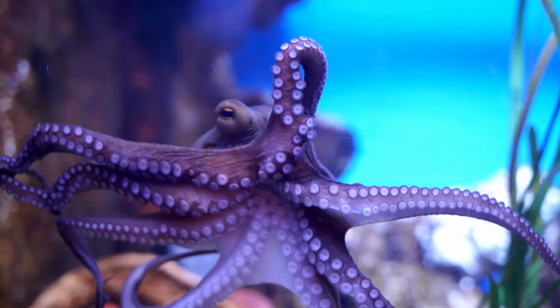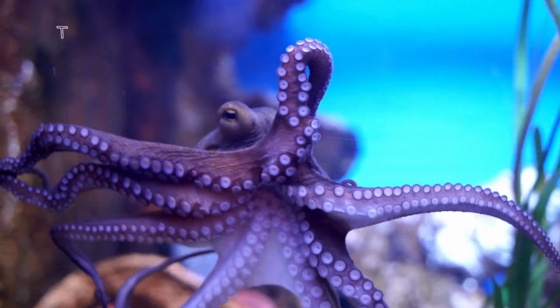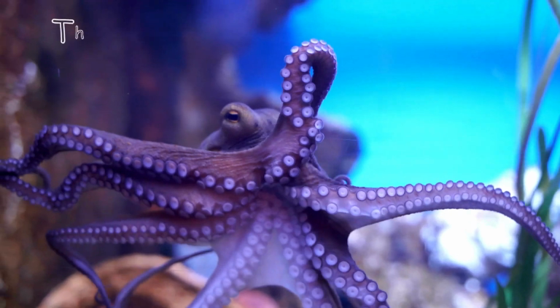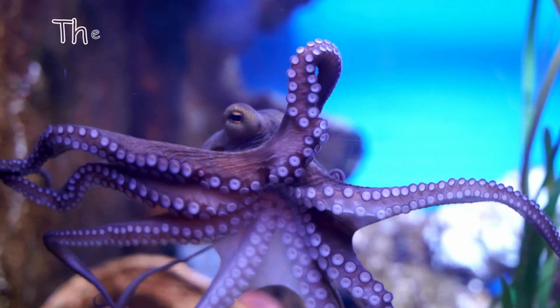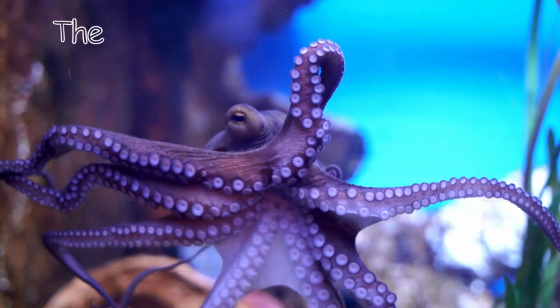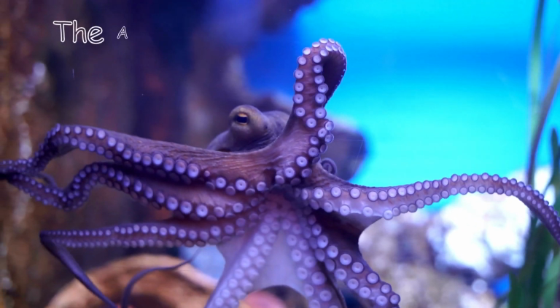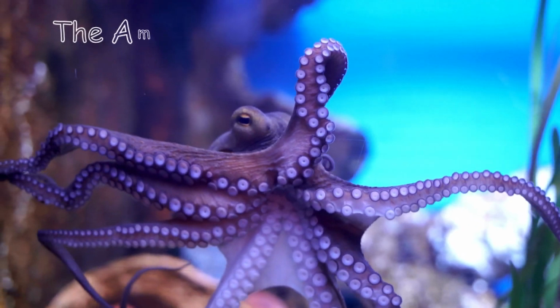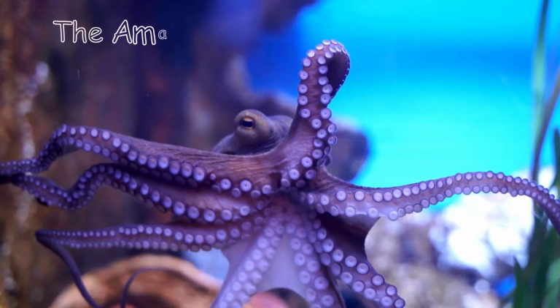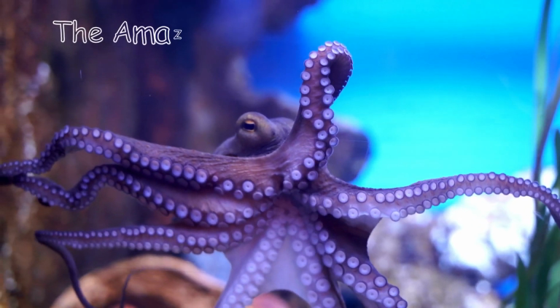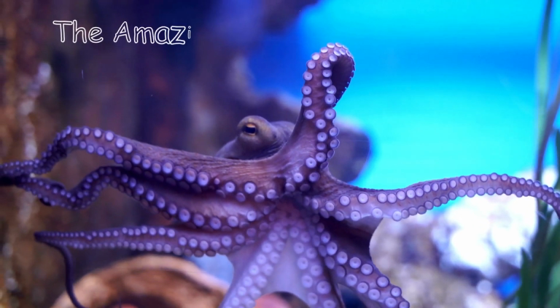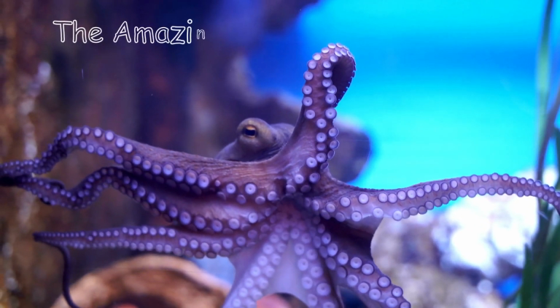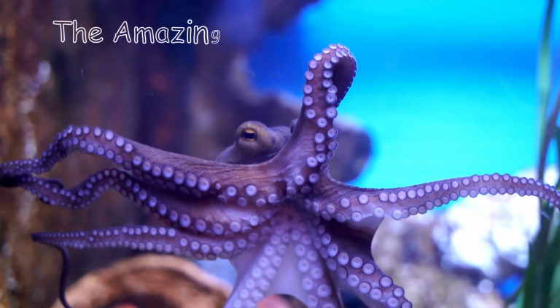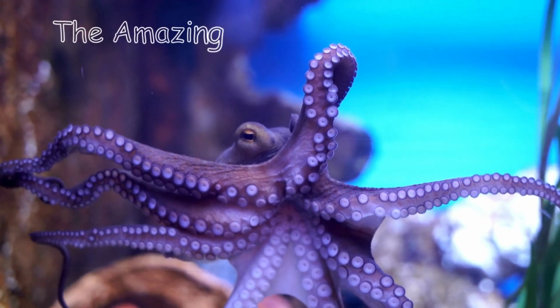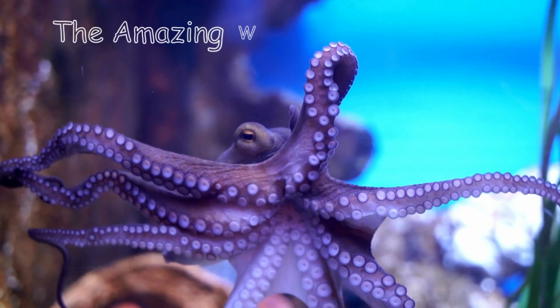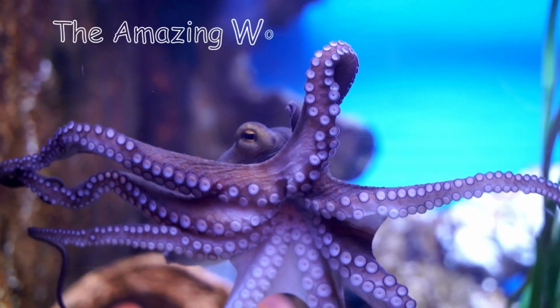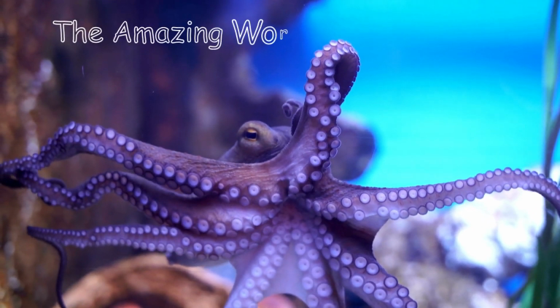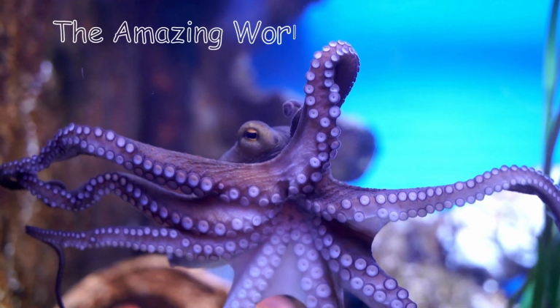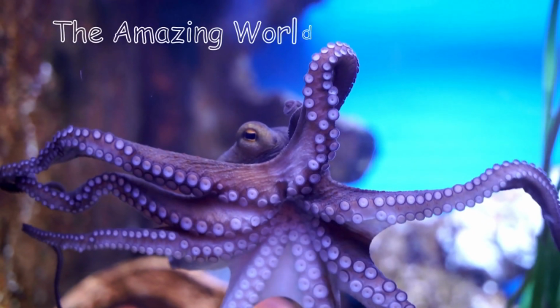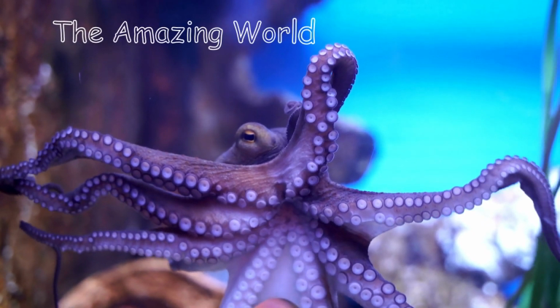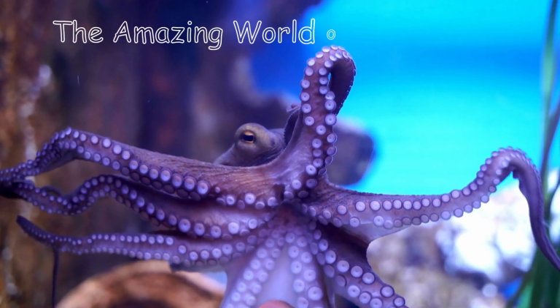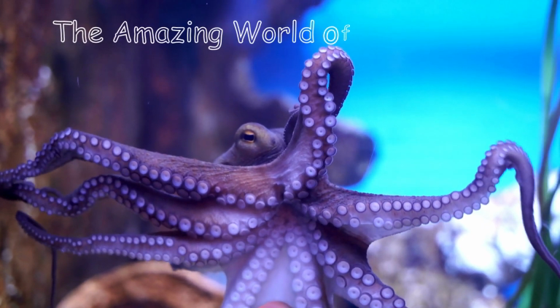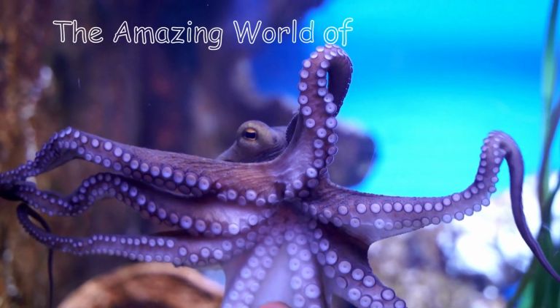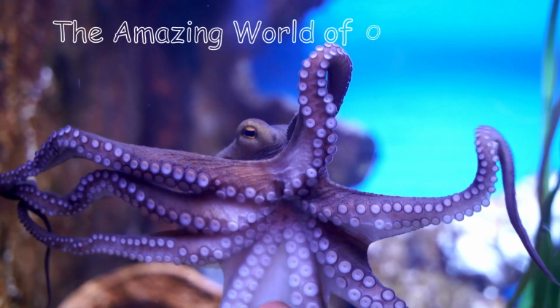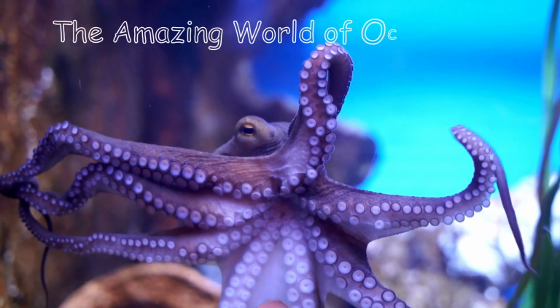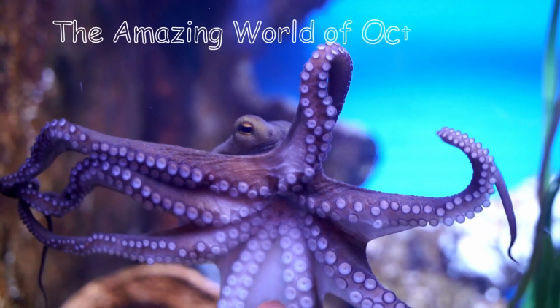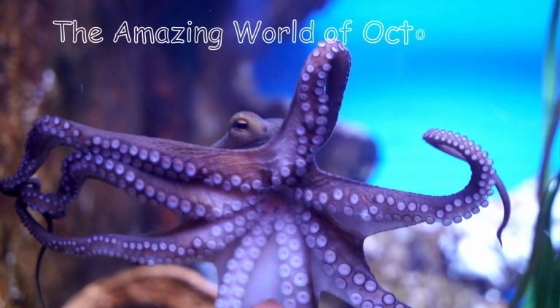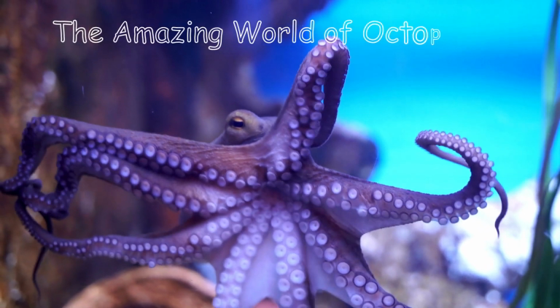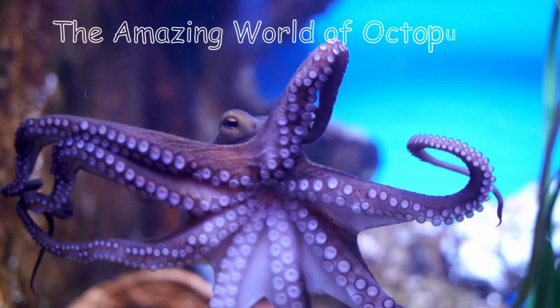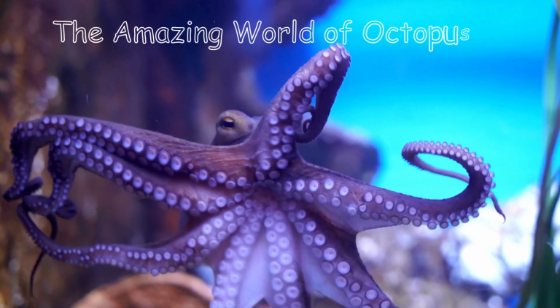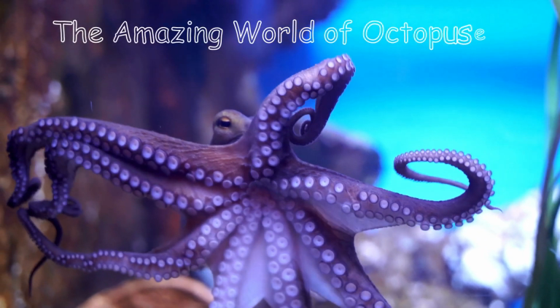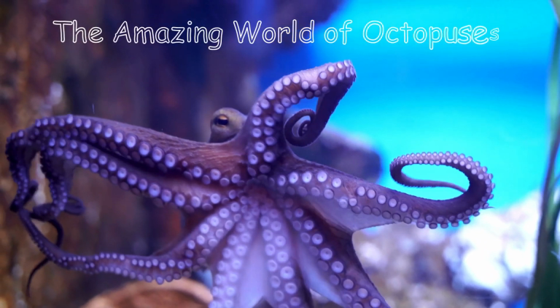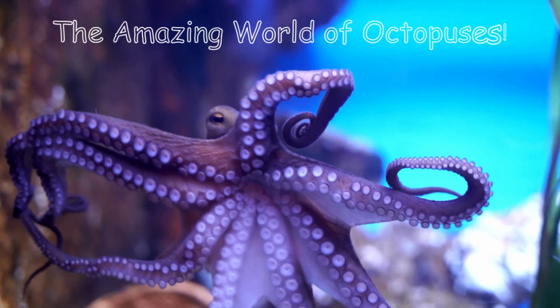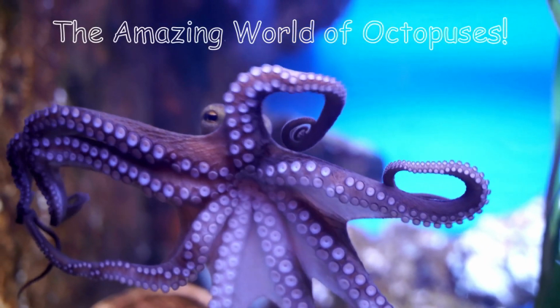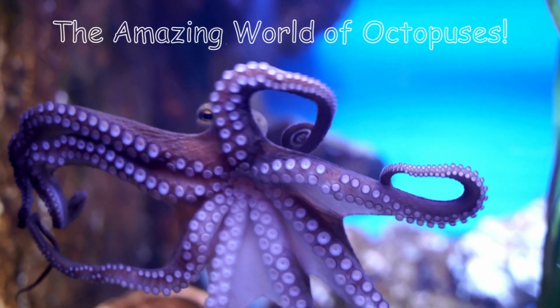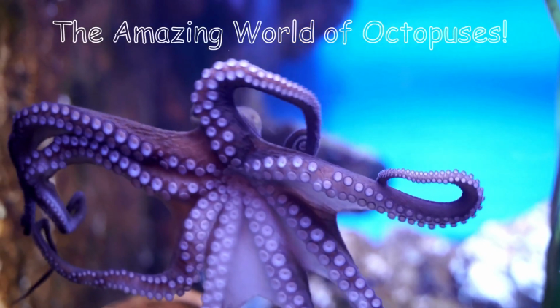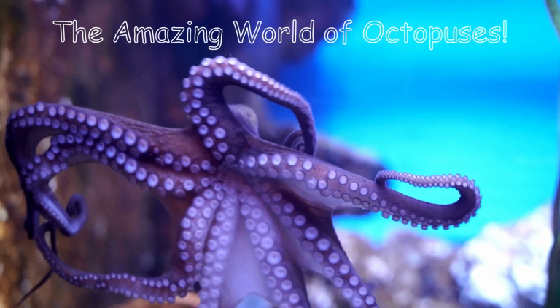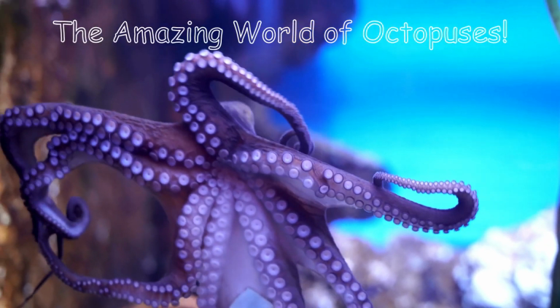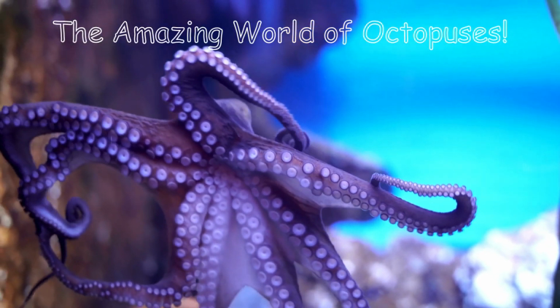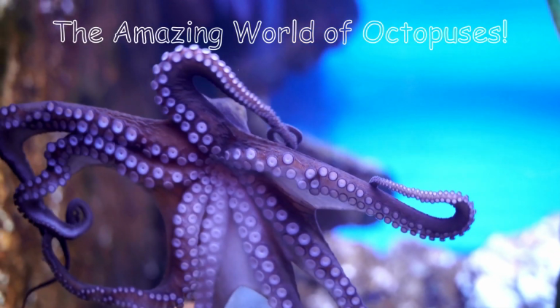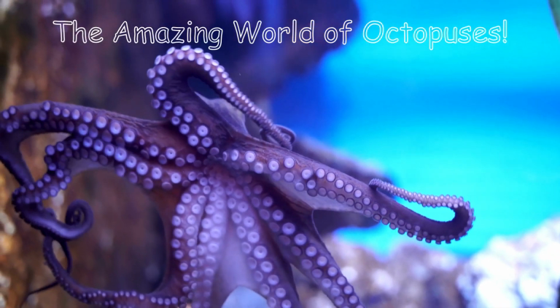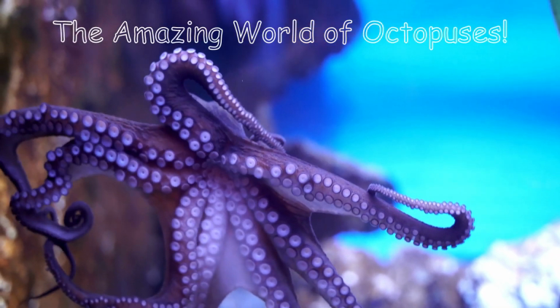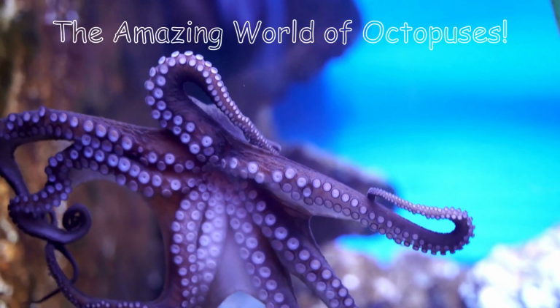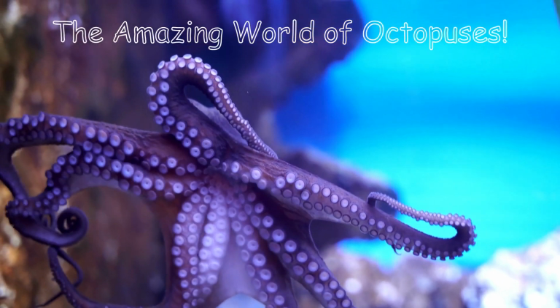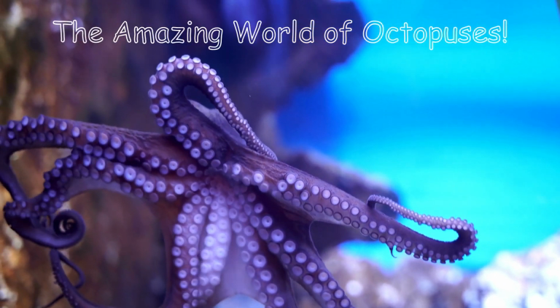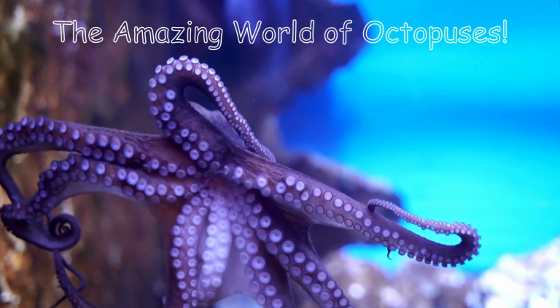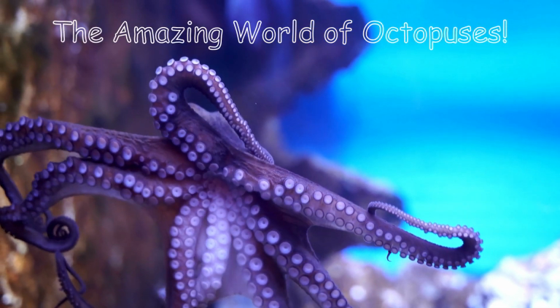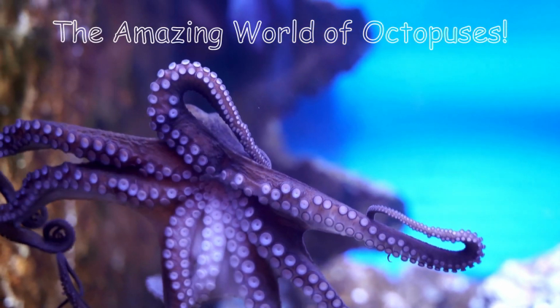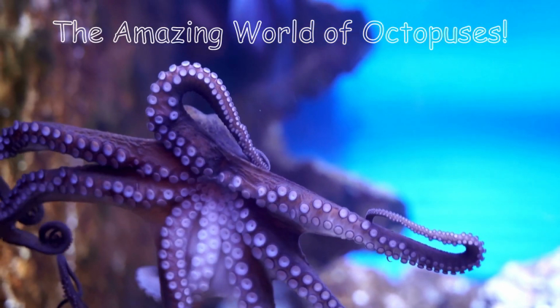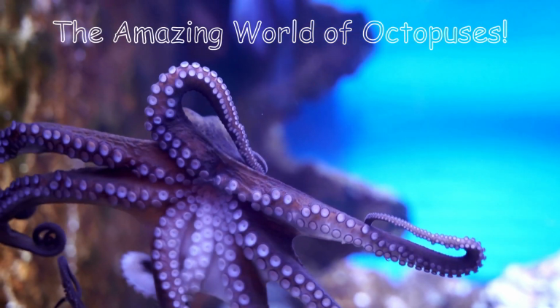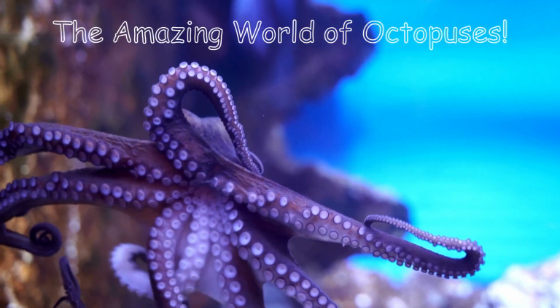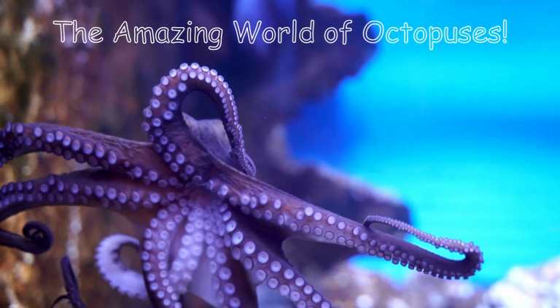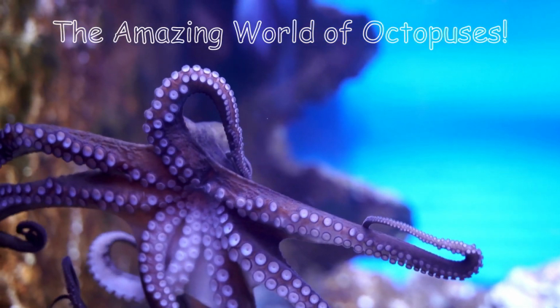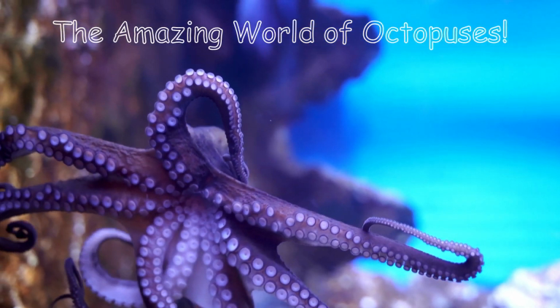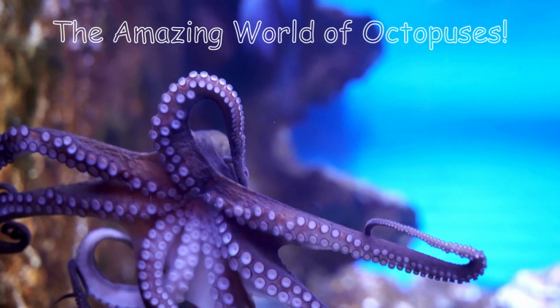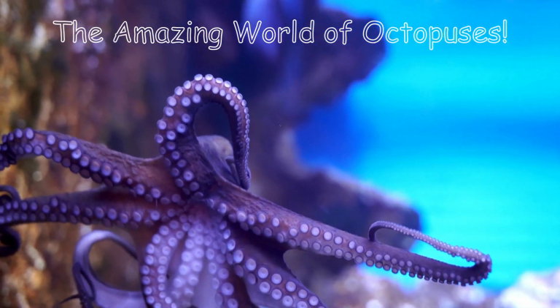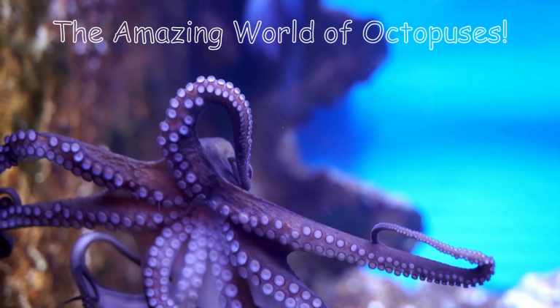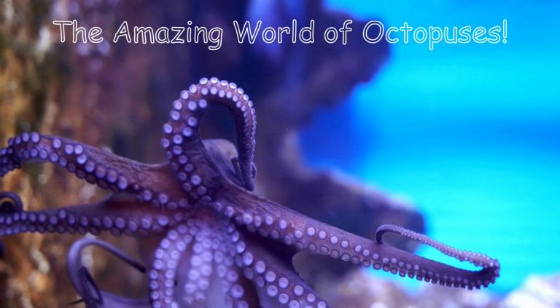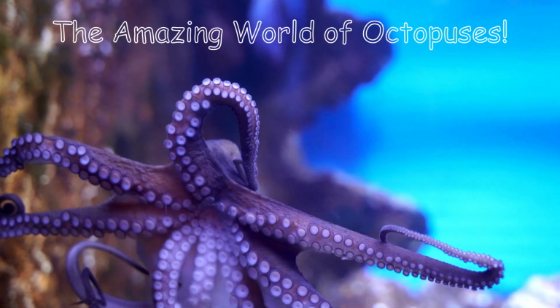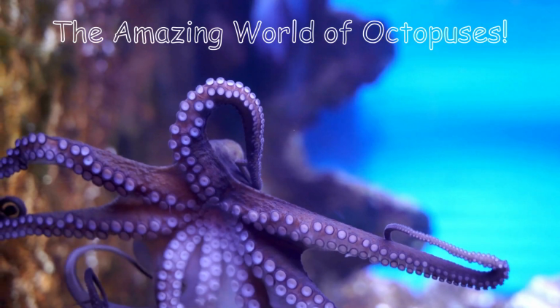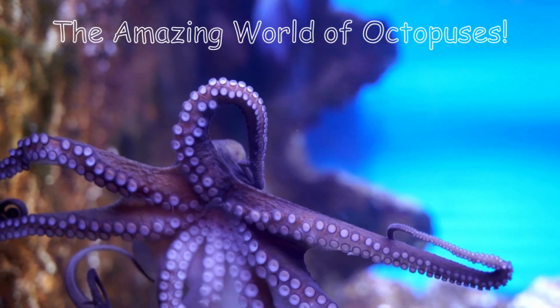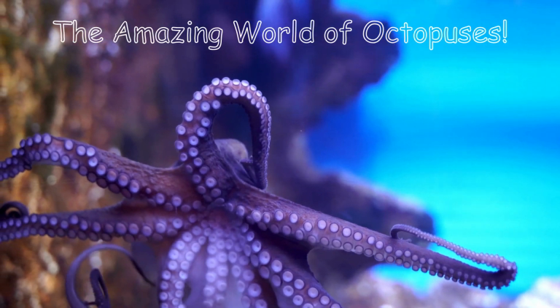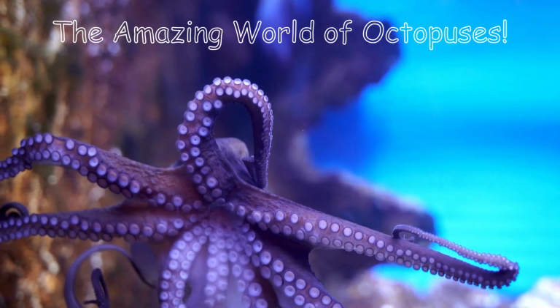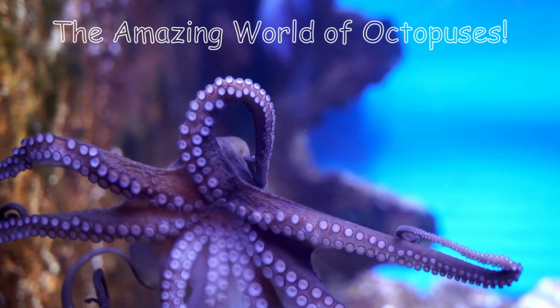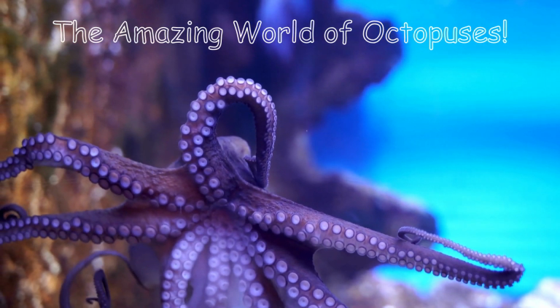Did you know that octopuses are one of the smartest creatures in the ocean? Let's dive deep and discover some incredible facts about them.